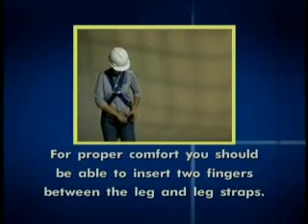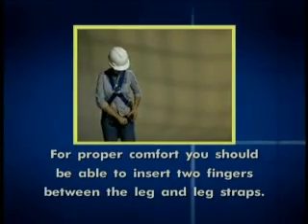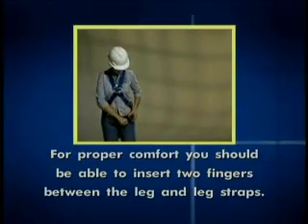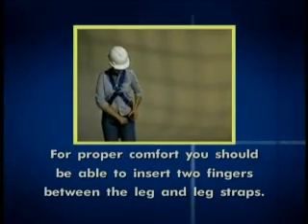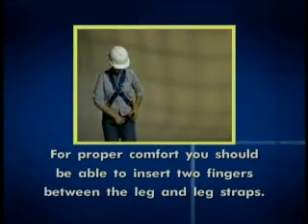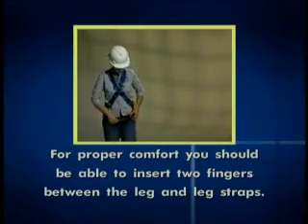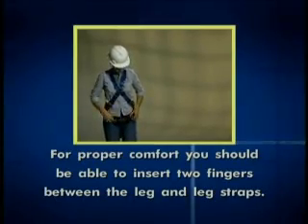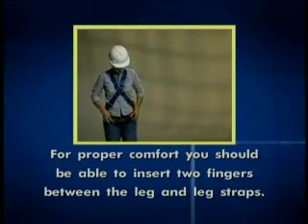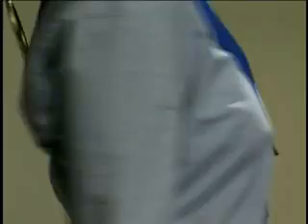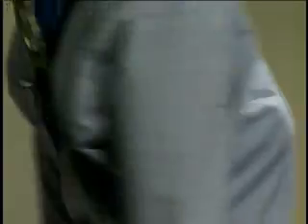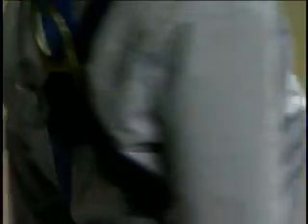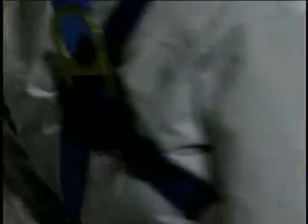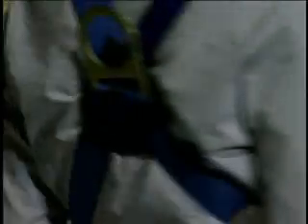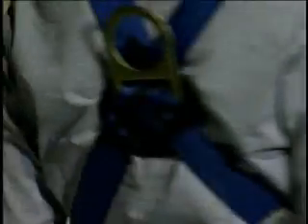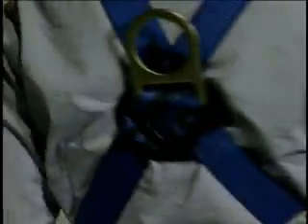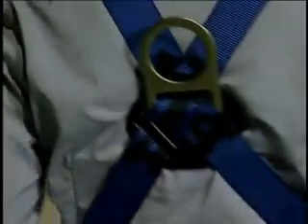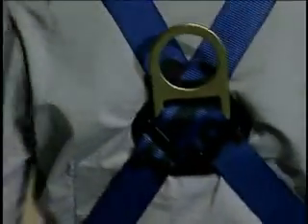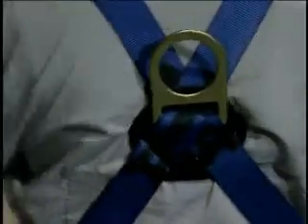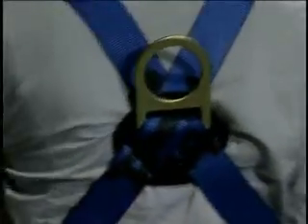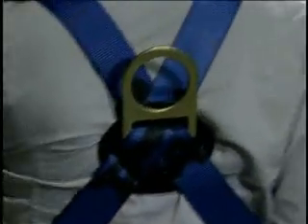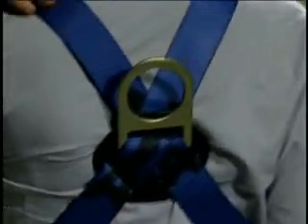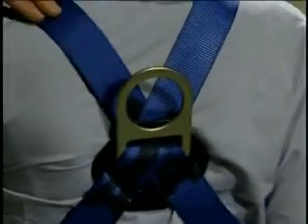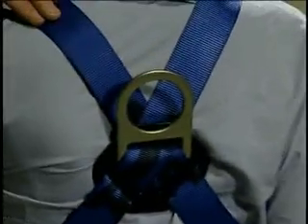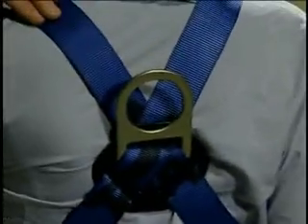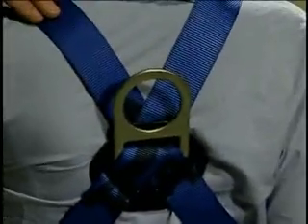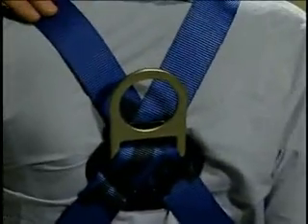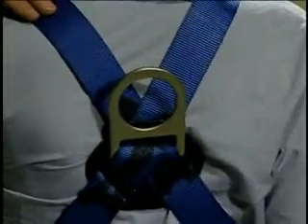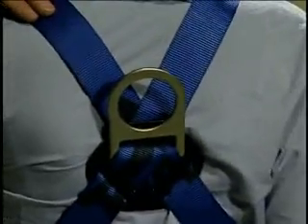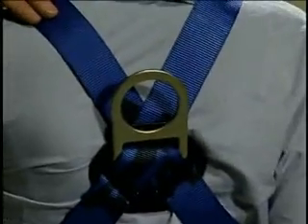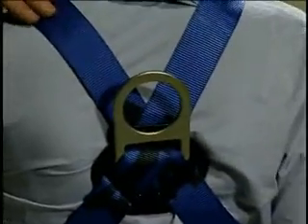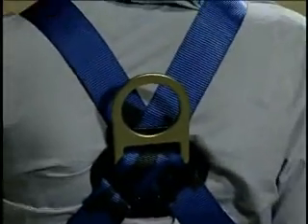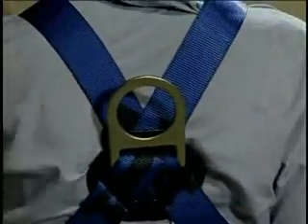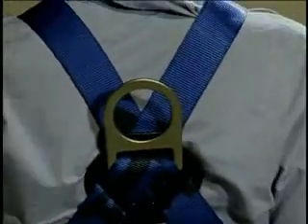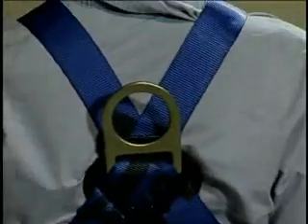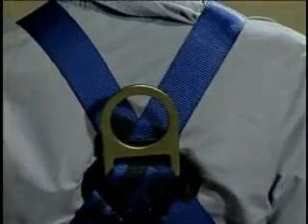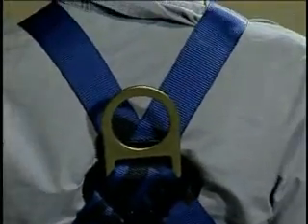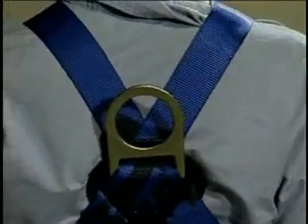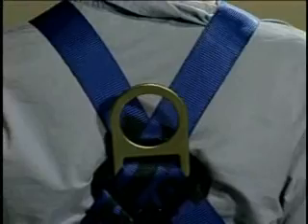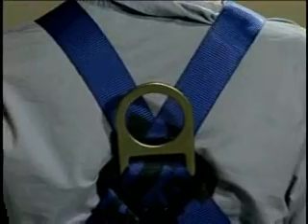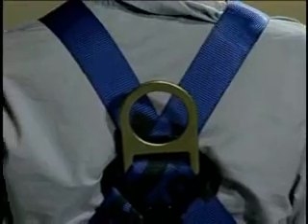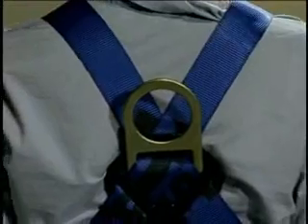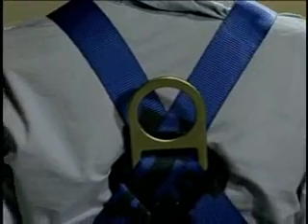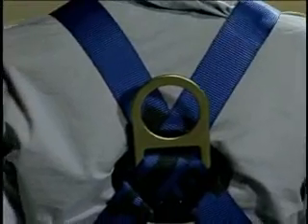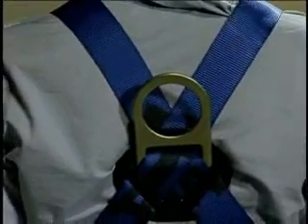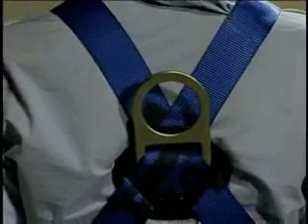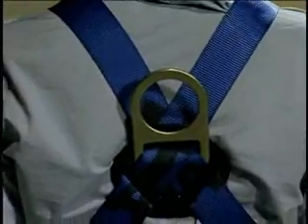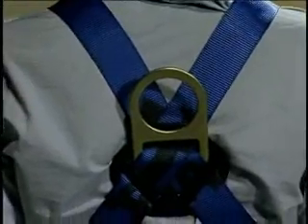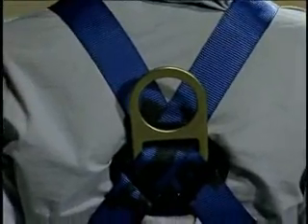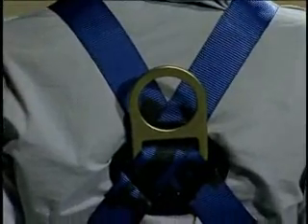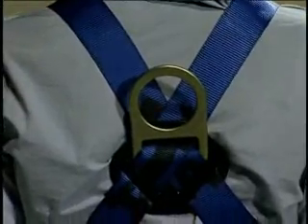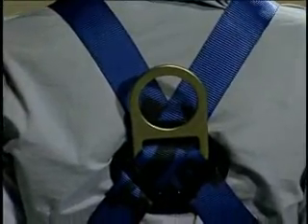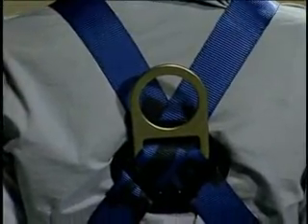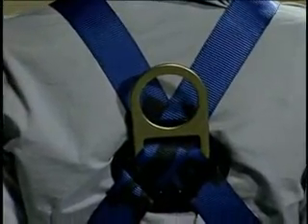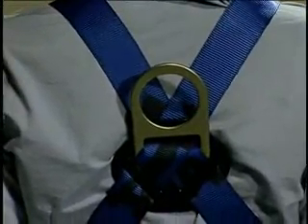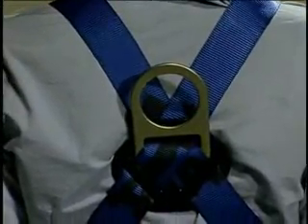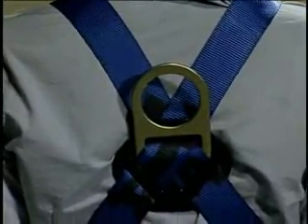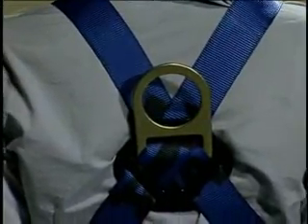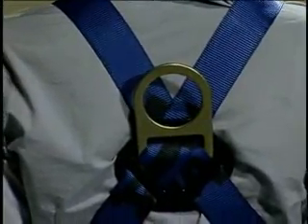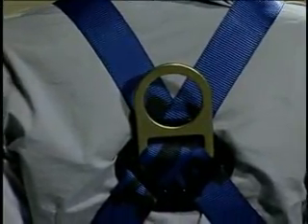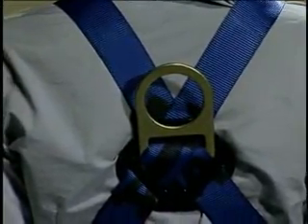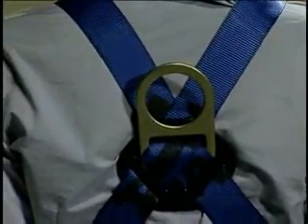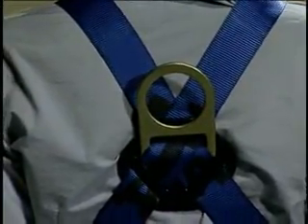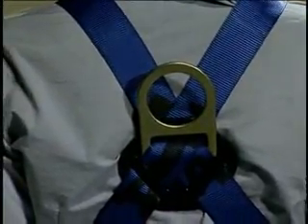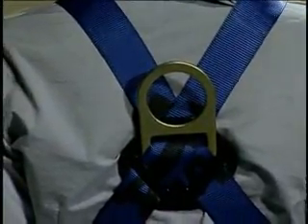Last, check that the D-ring is located between your shoulder blades. You may need someone to help you adjust the D-ring.